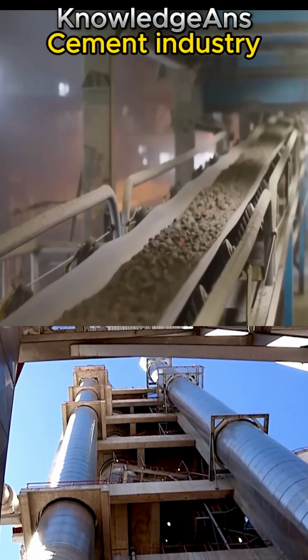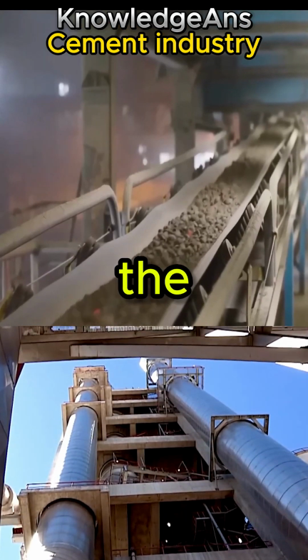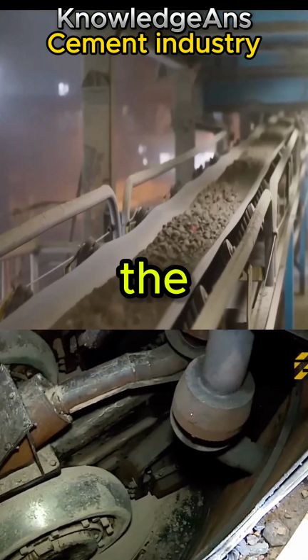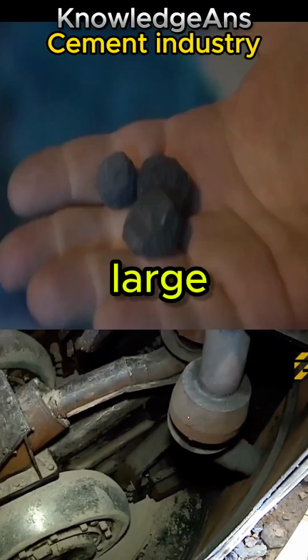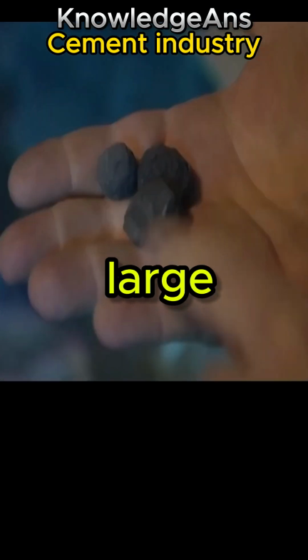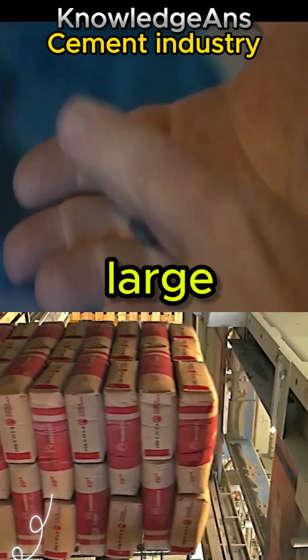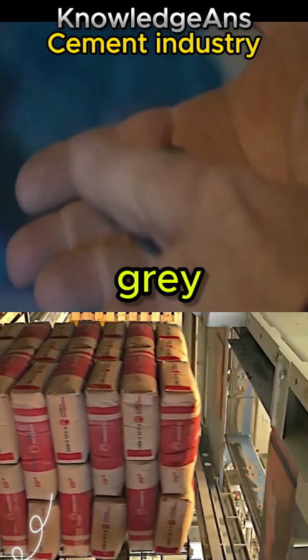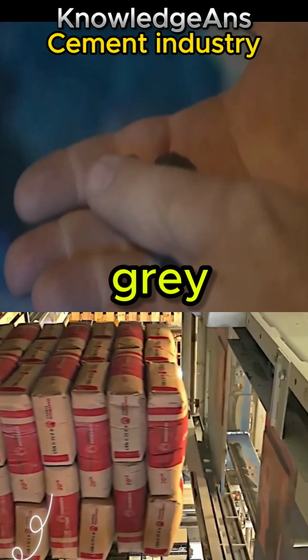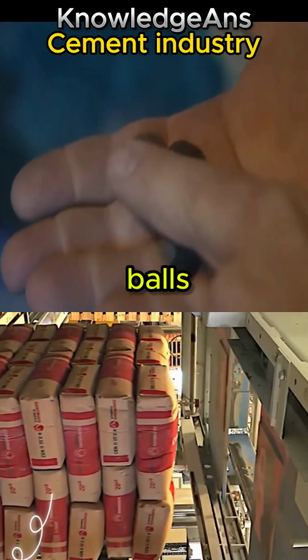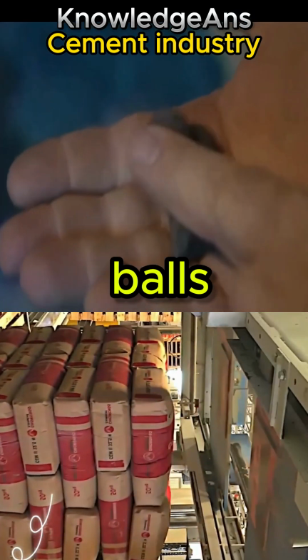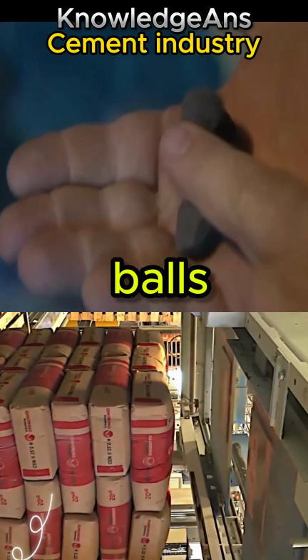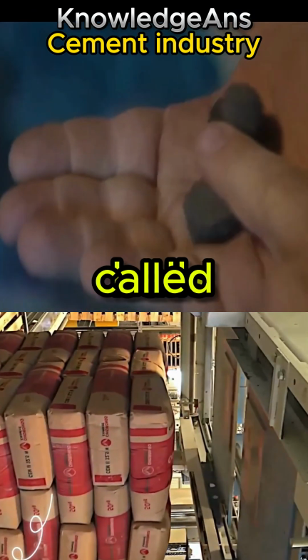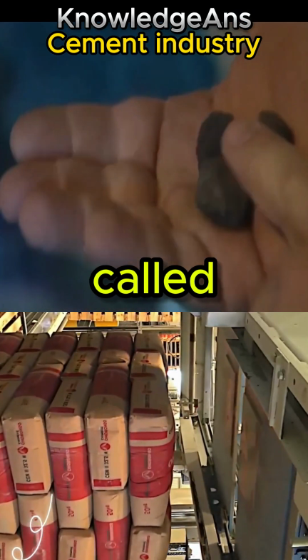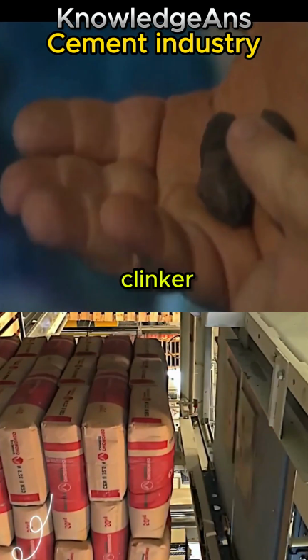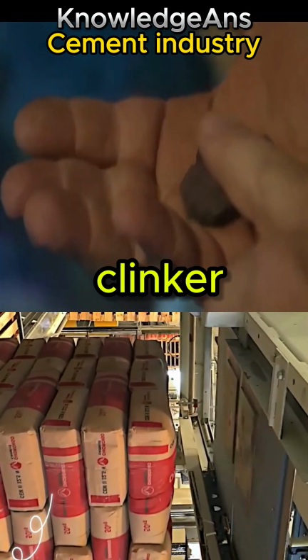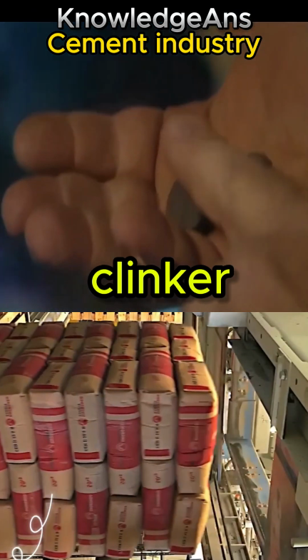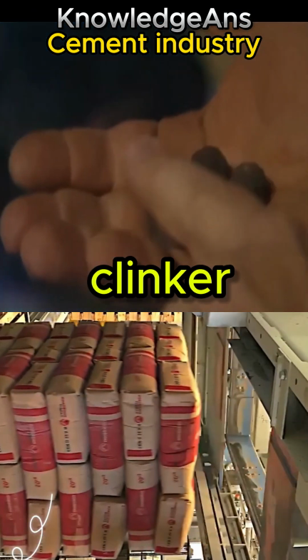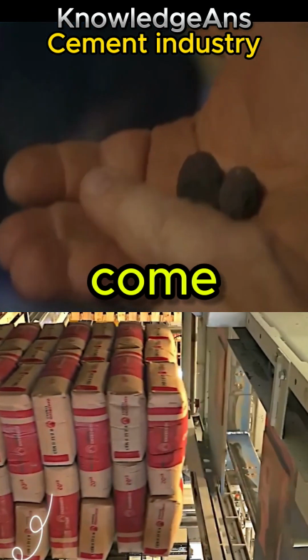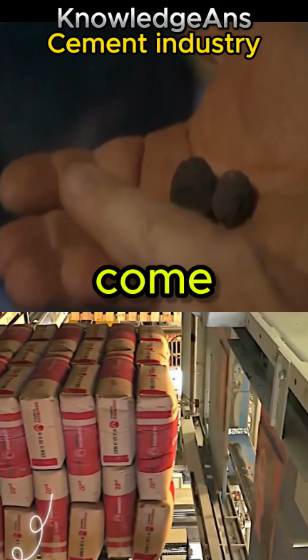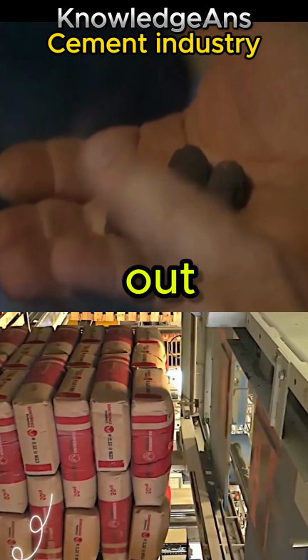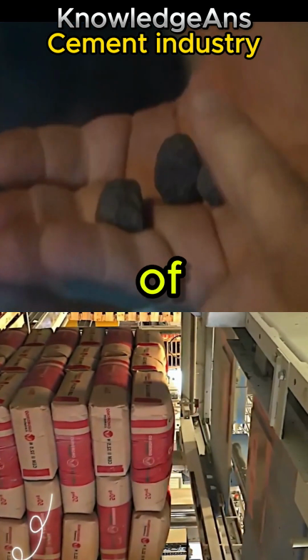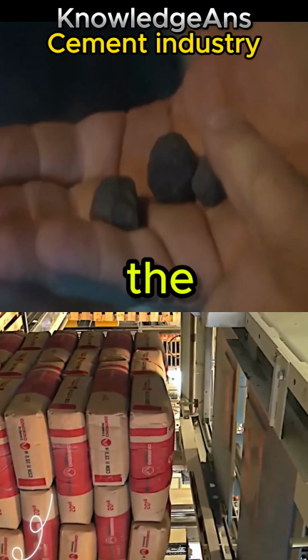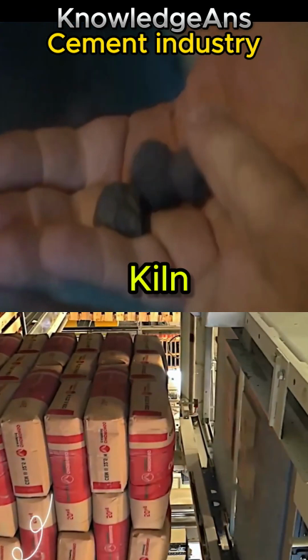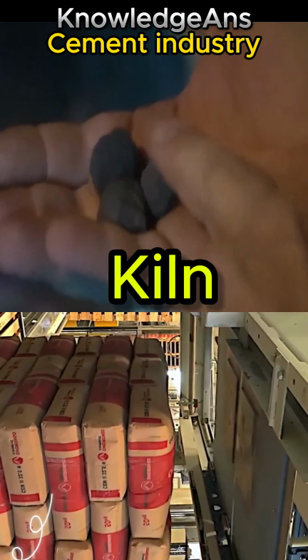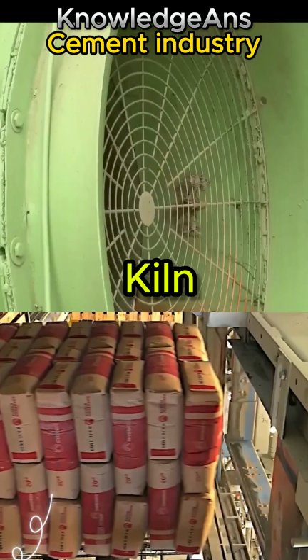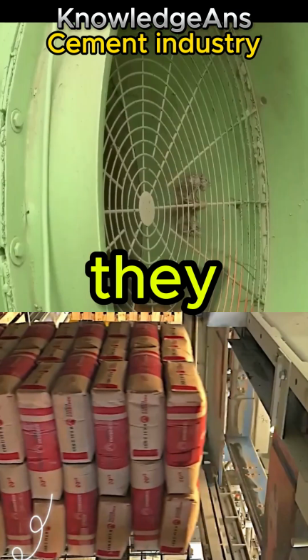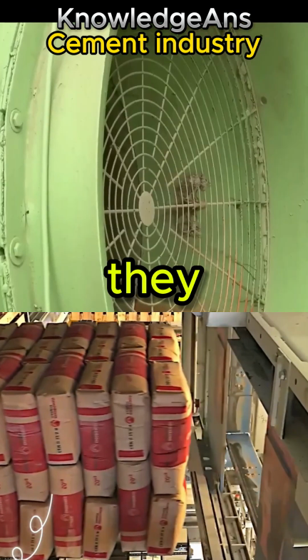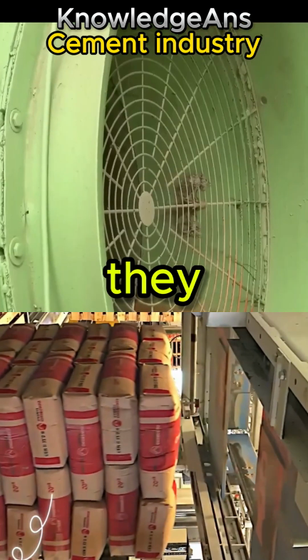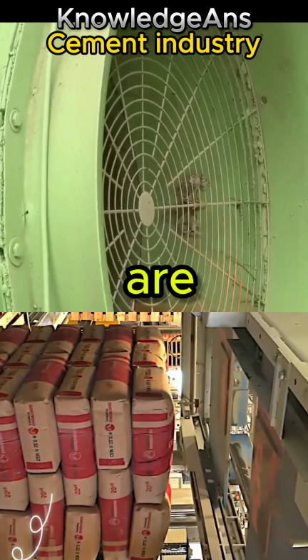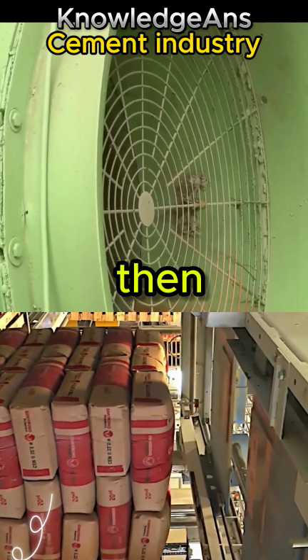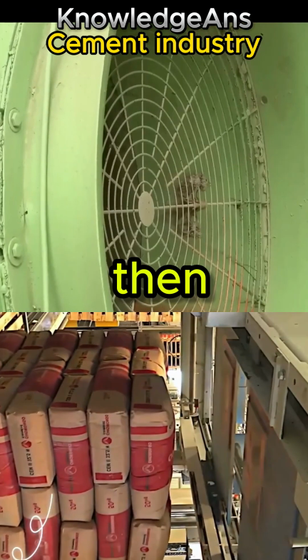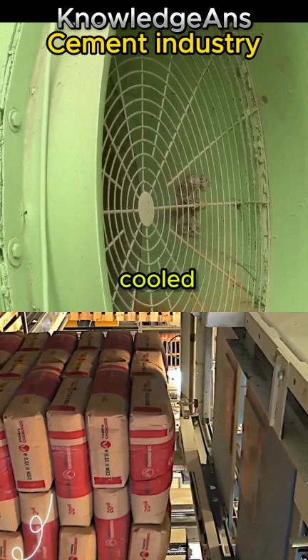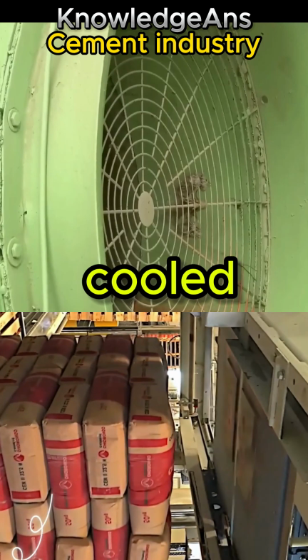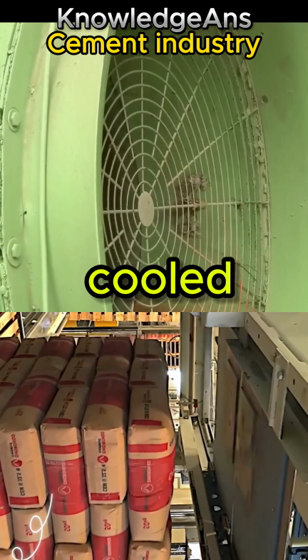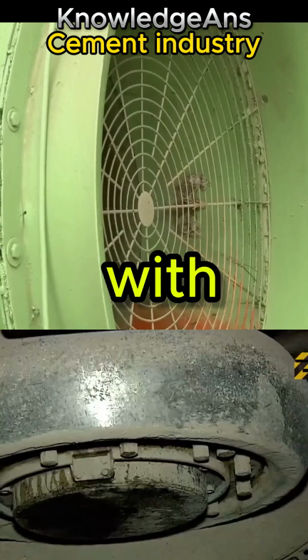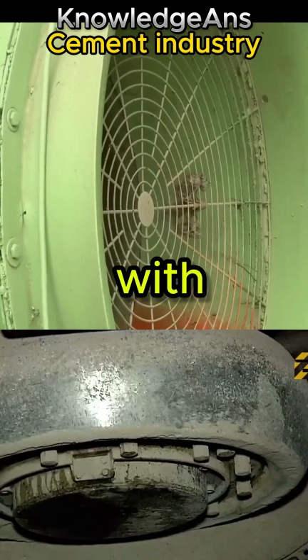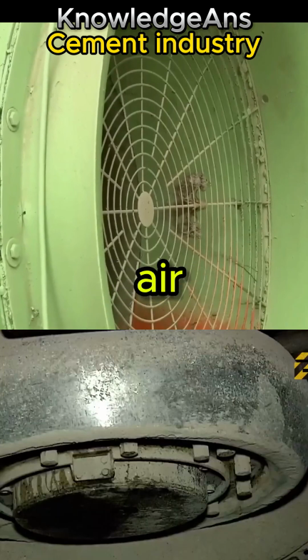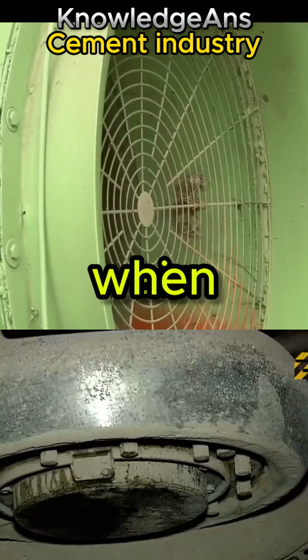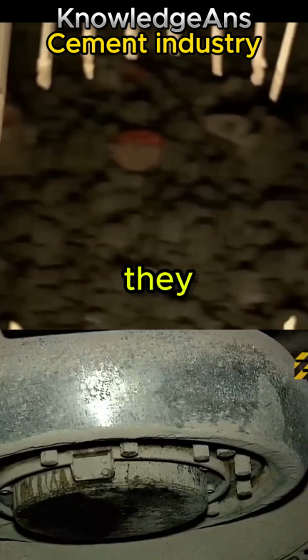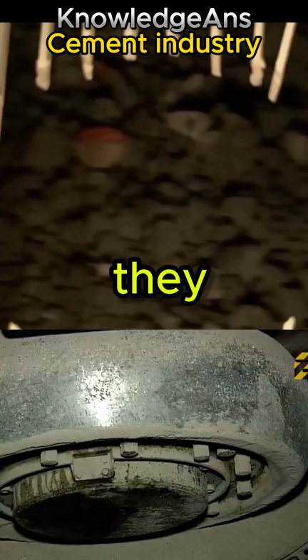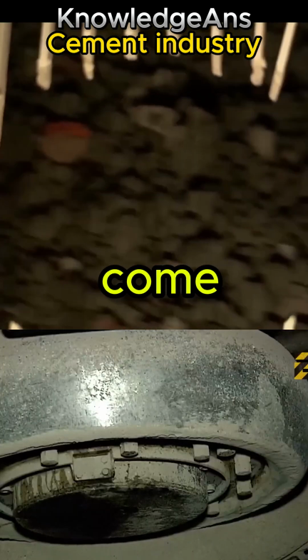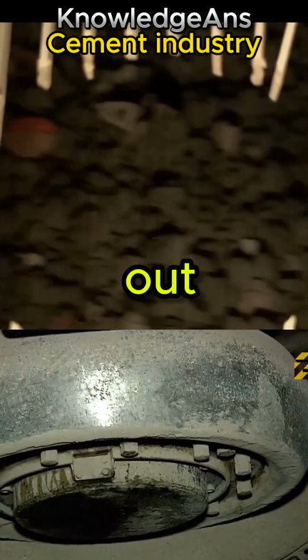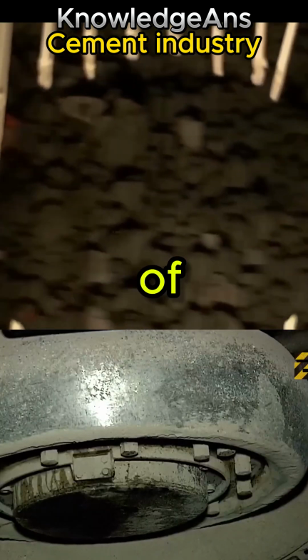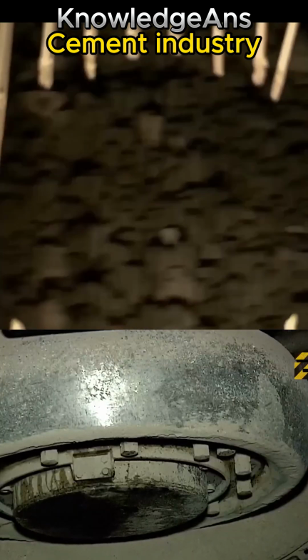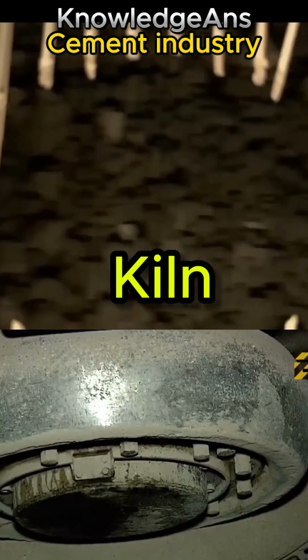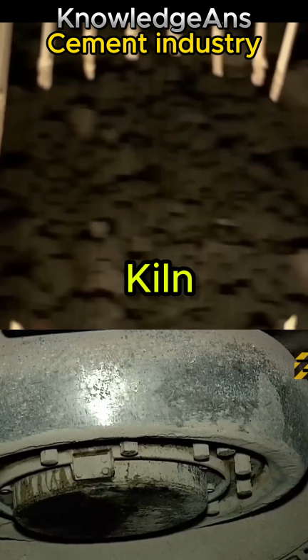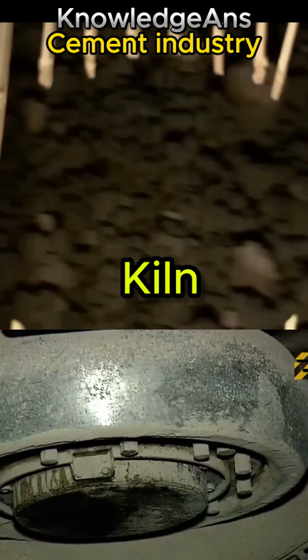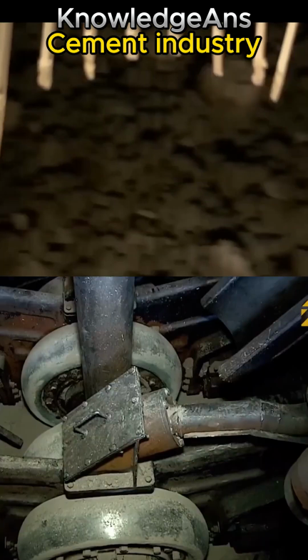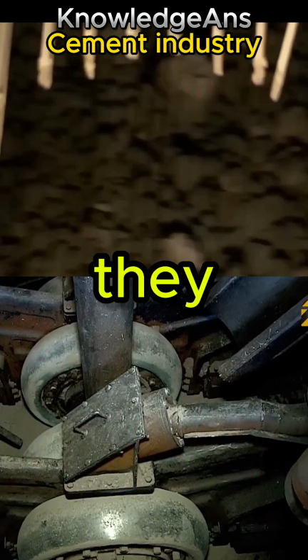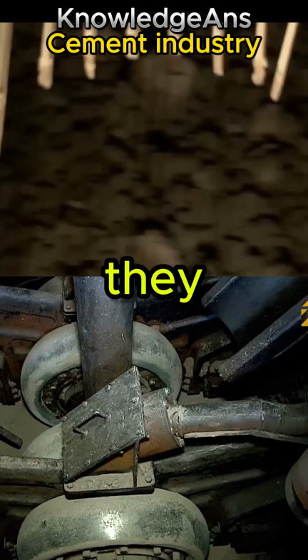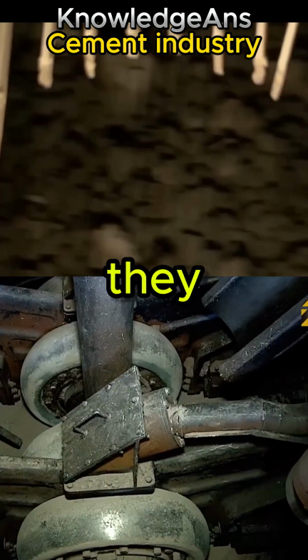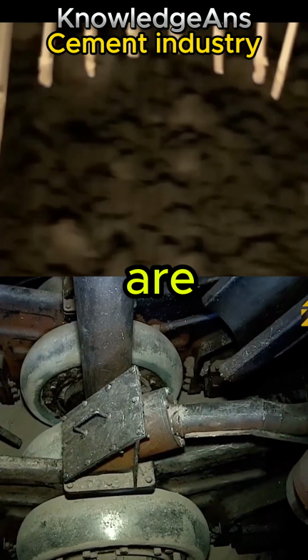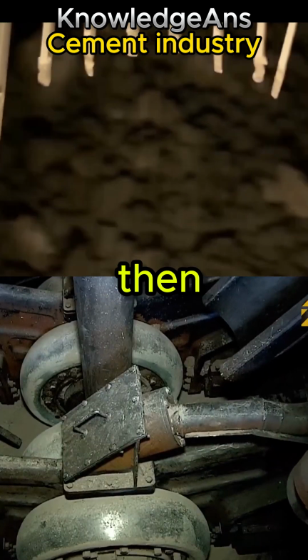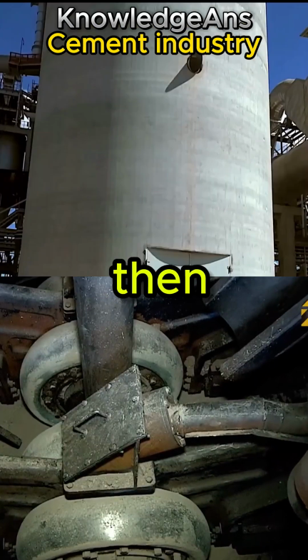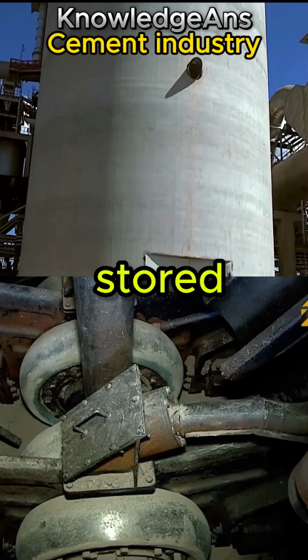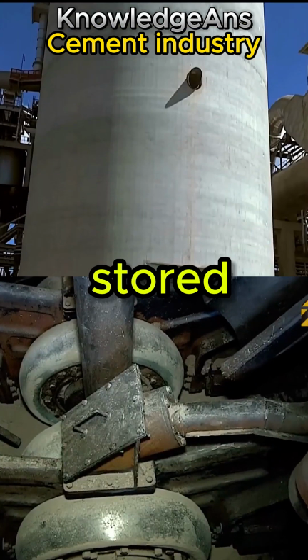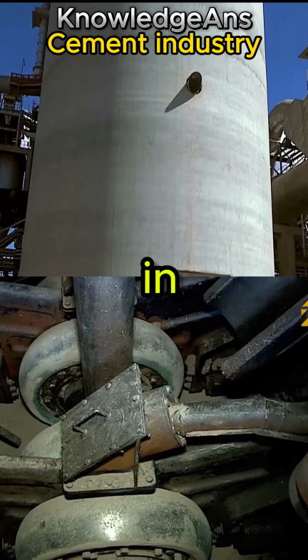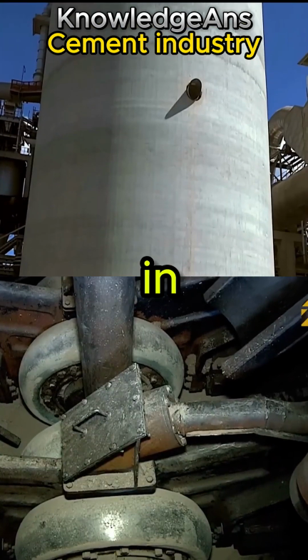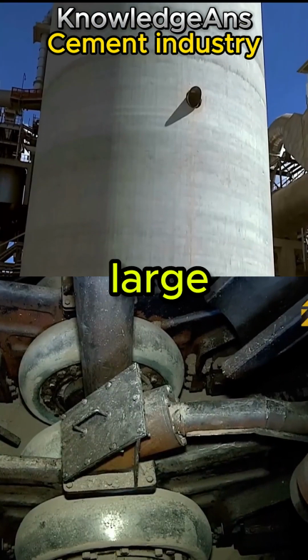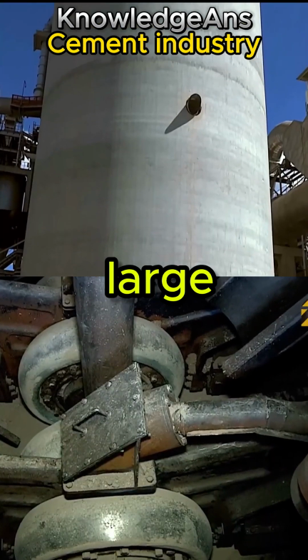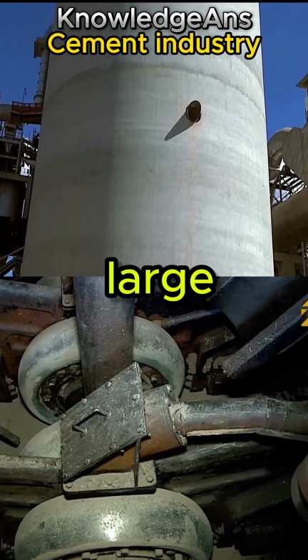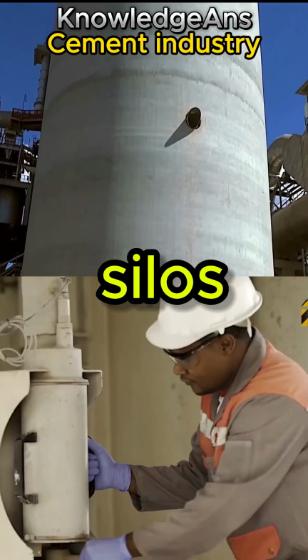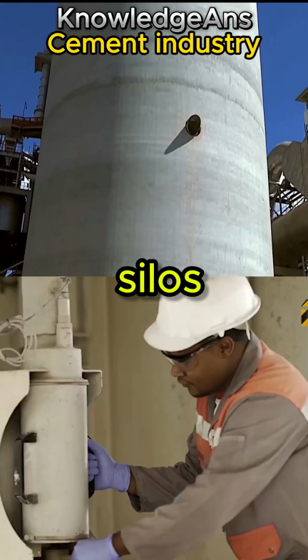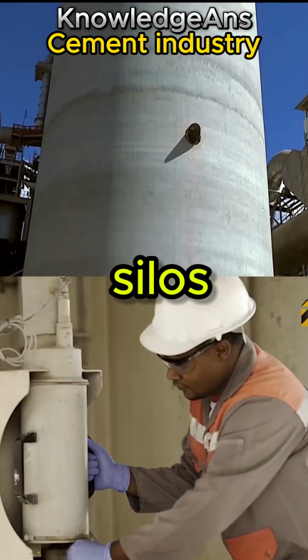The large grey balls, called clinker, come out of the kiln. They are then cooled with air when they come out of the kiln, and then stored in large silos.